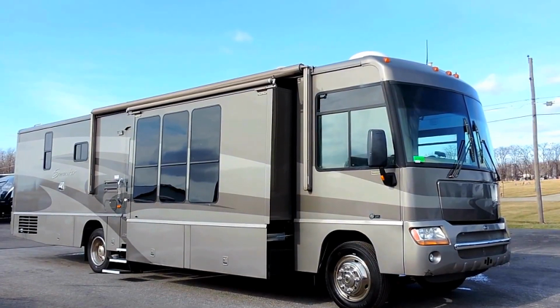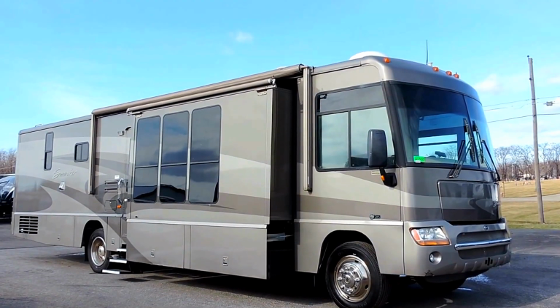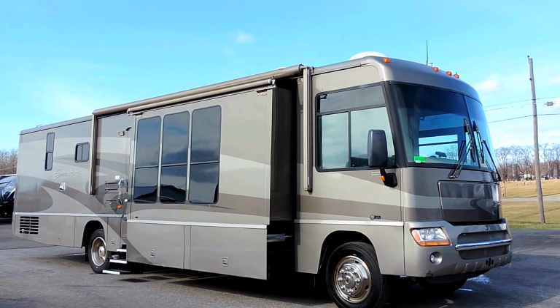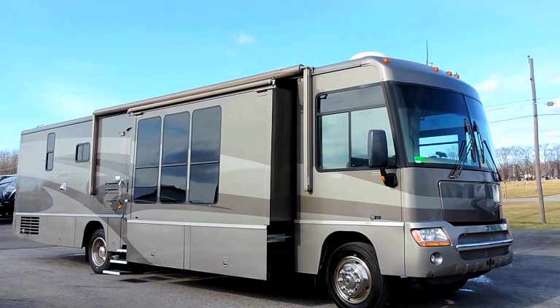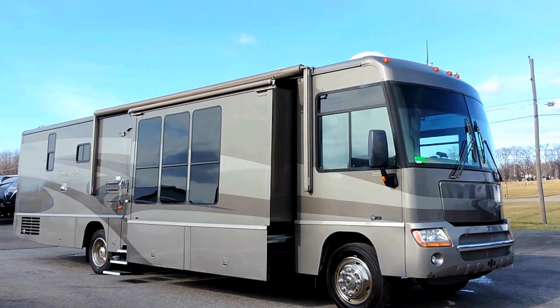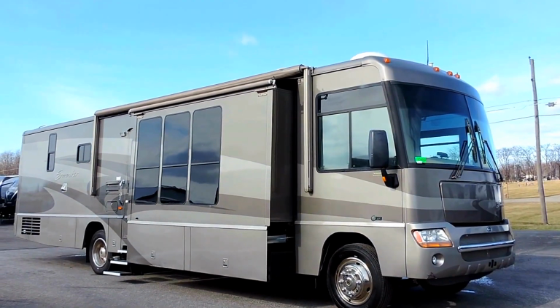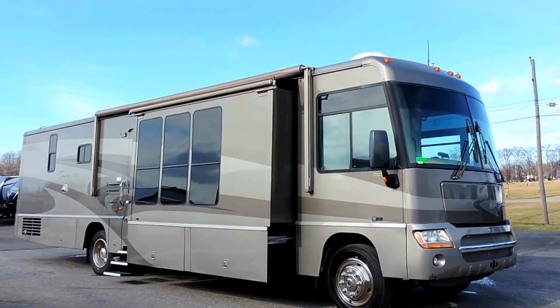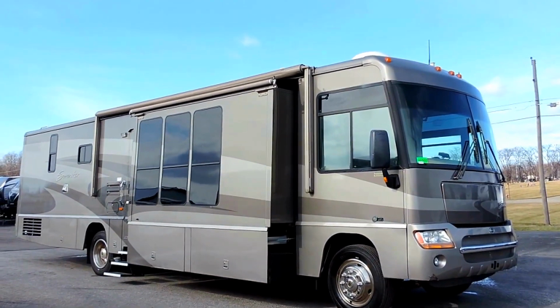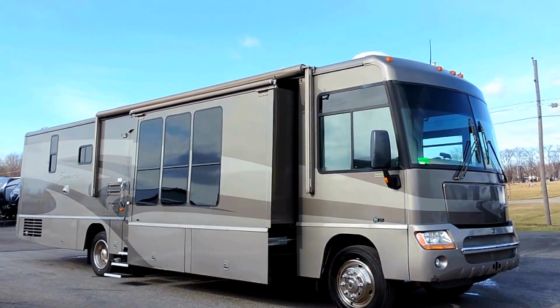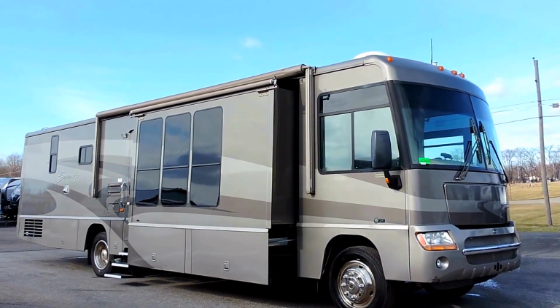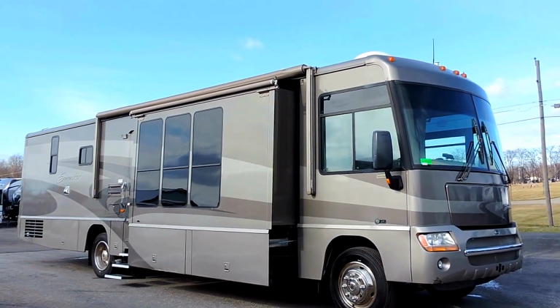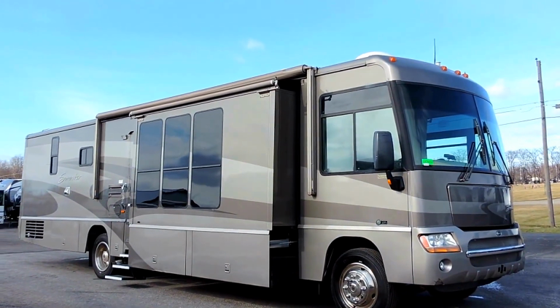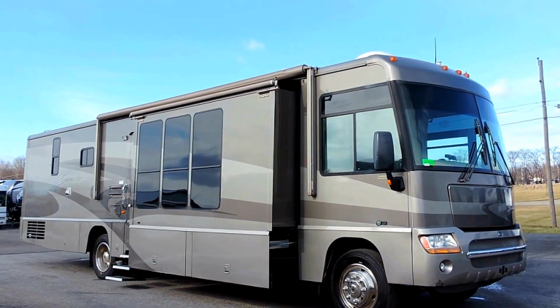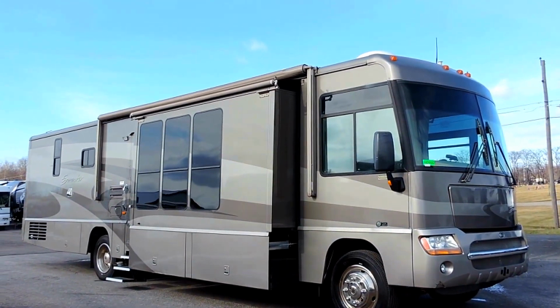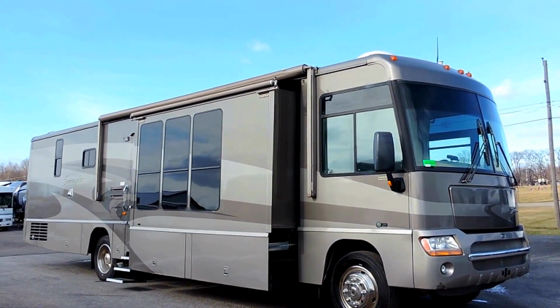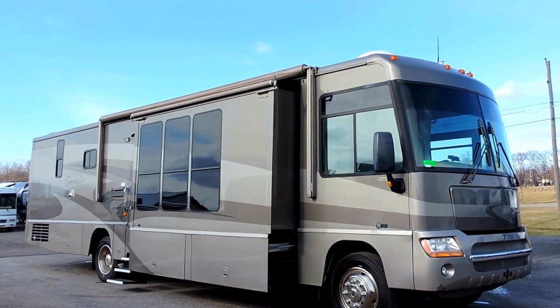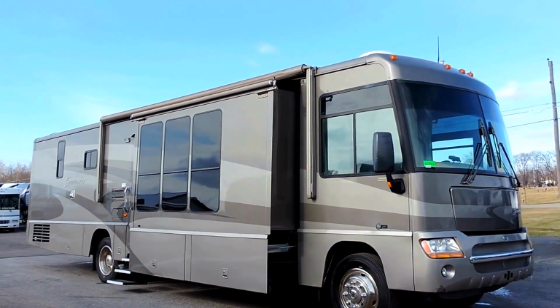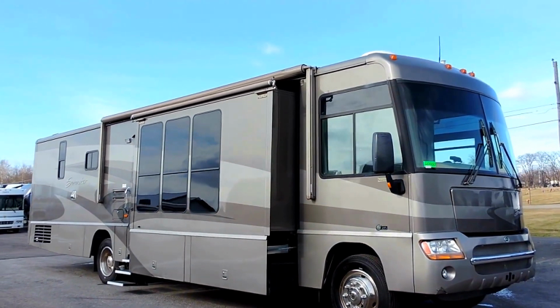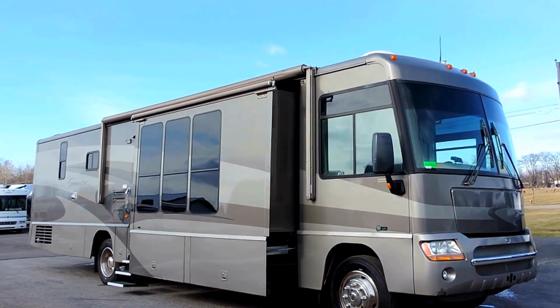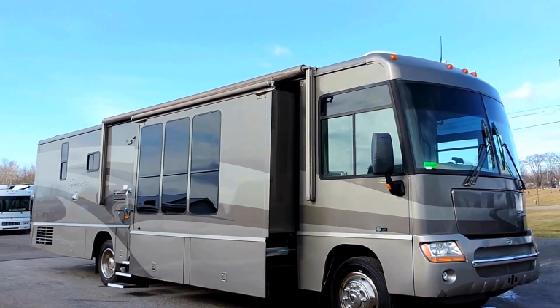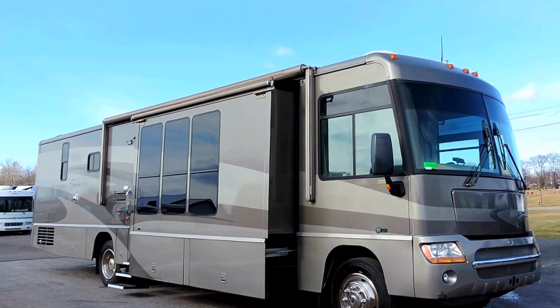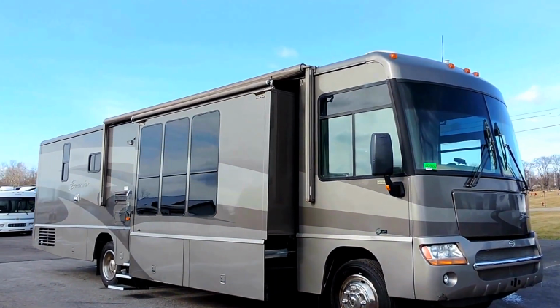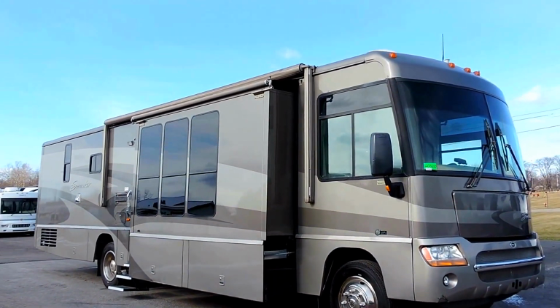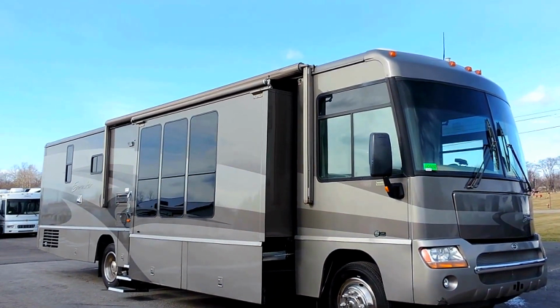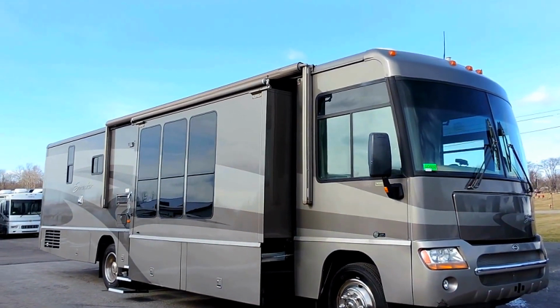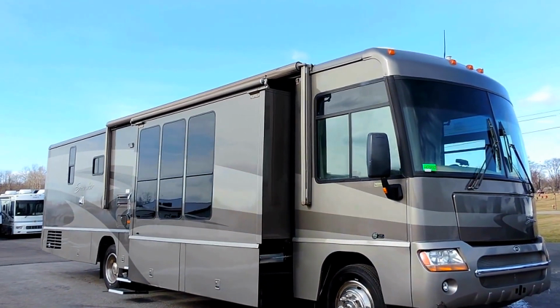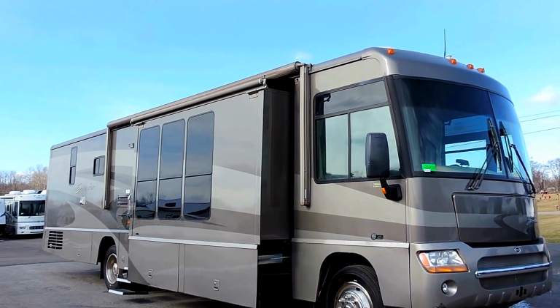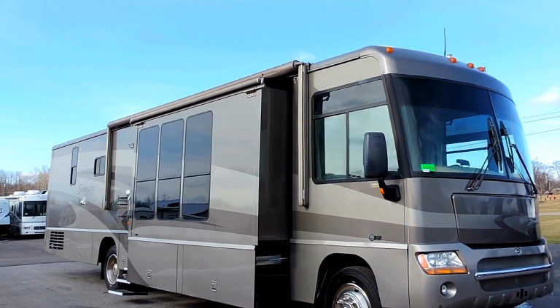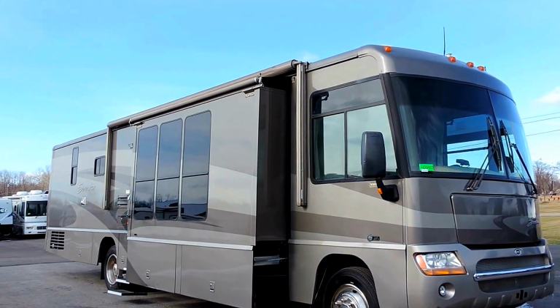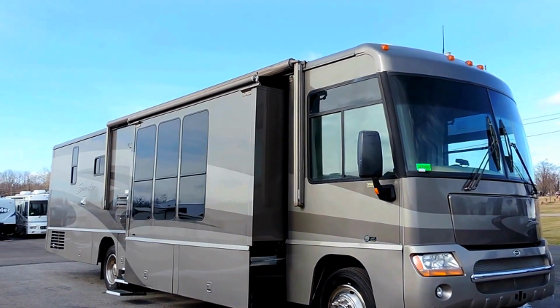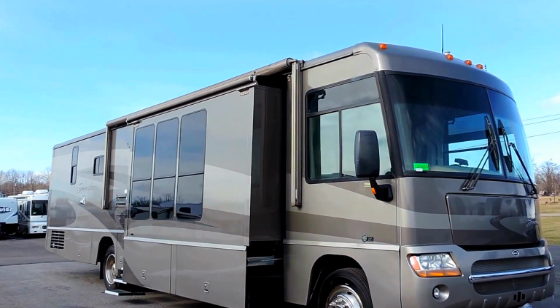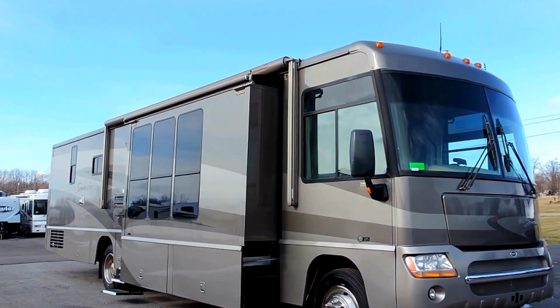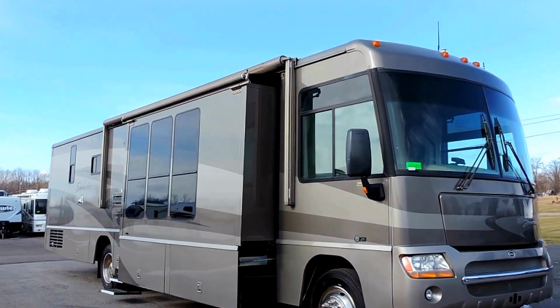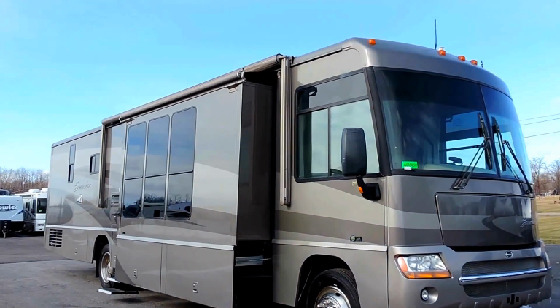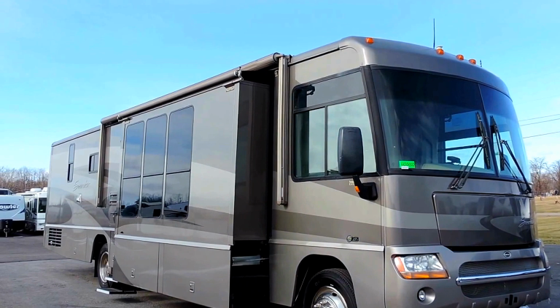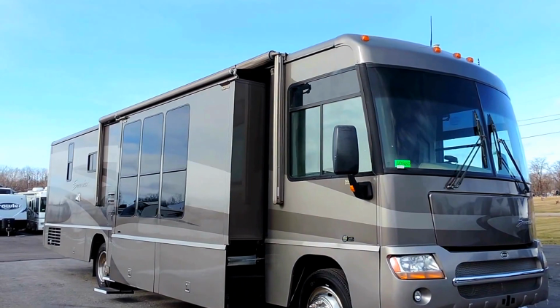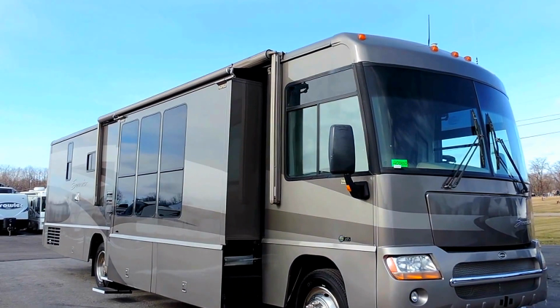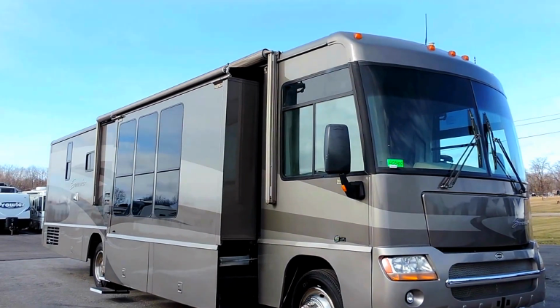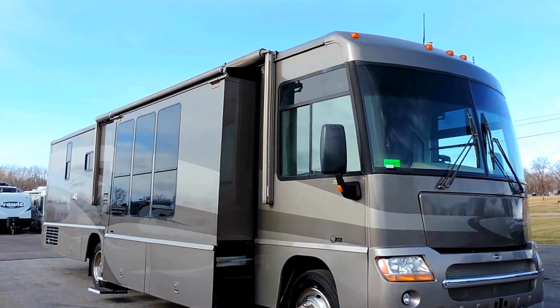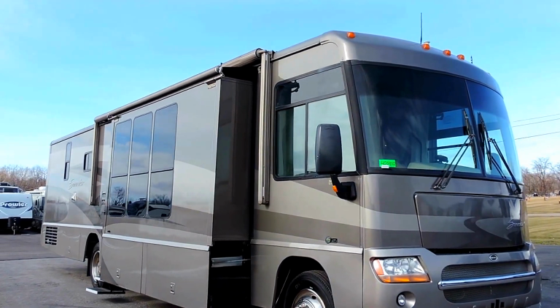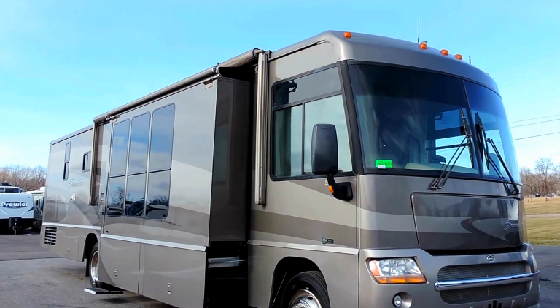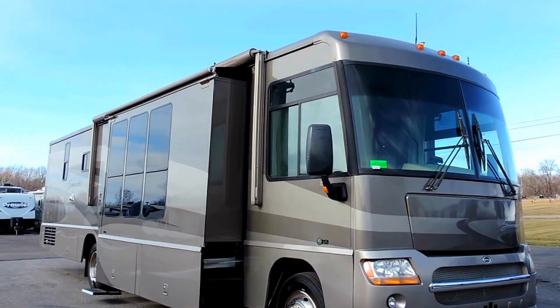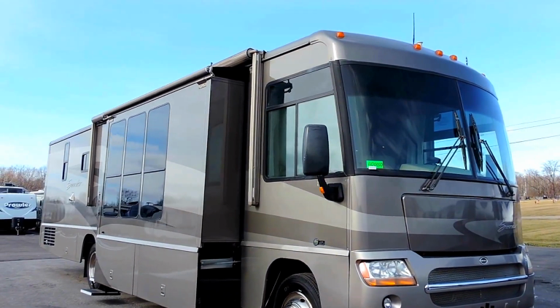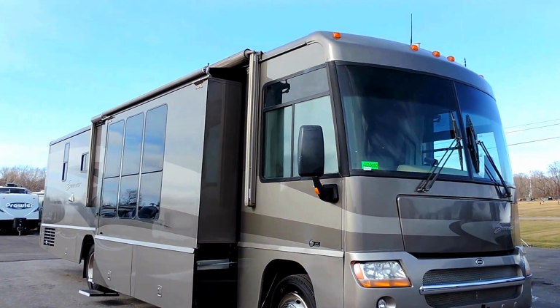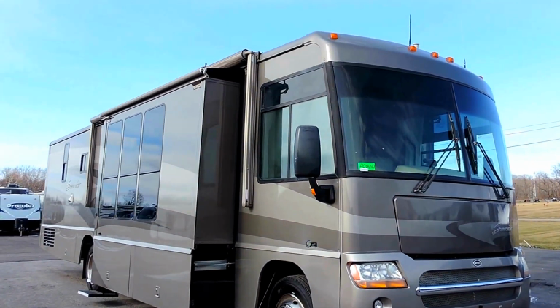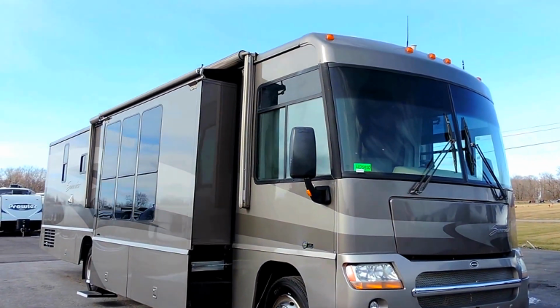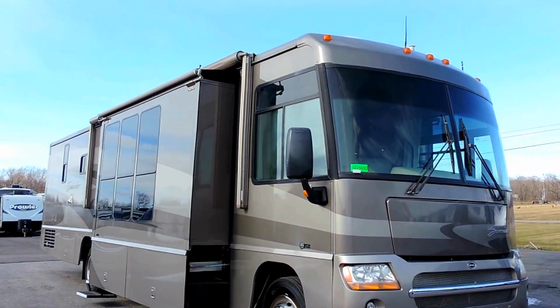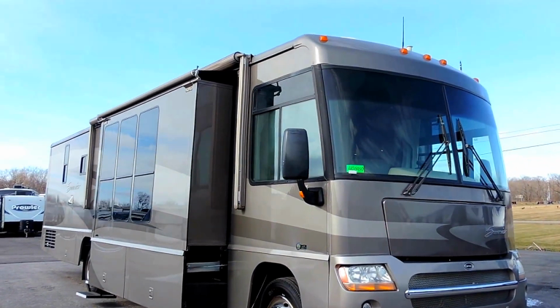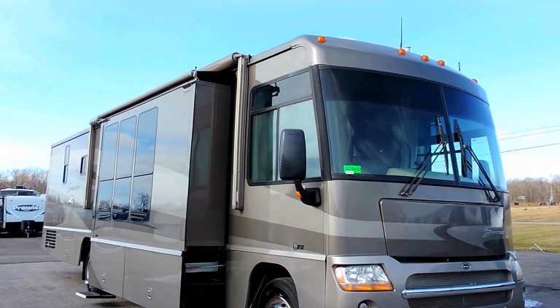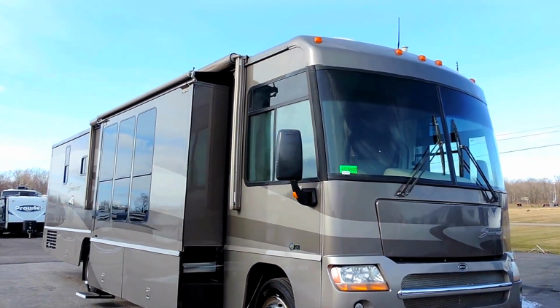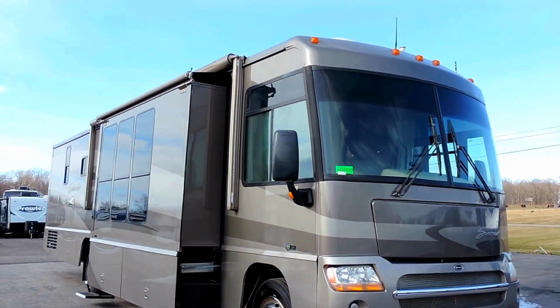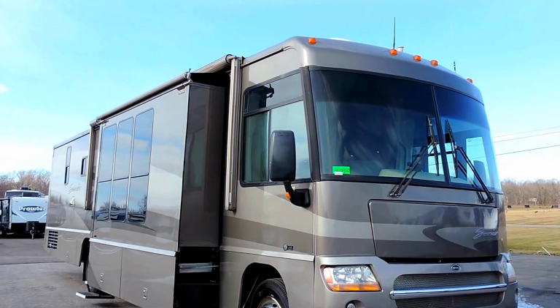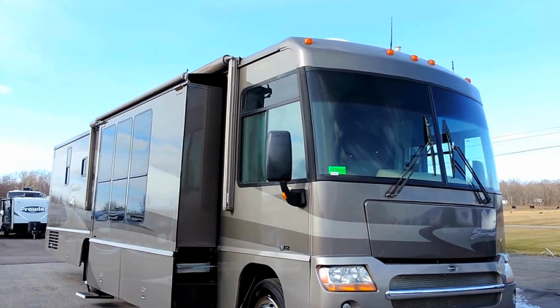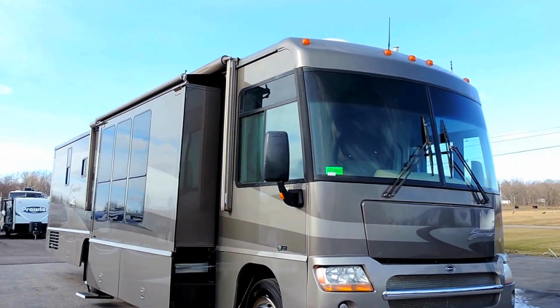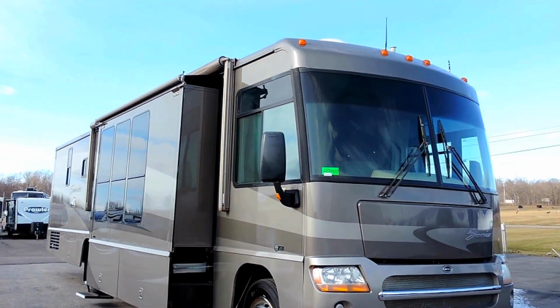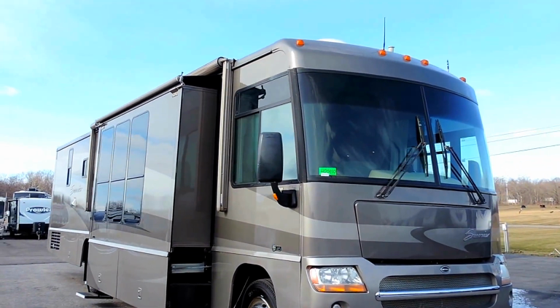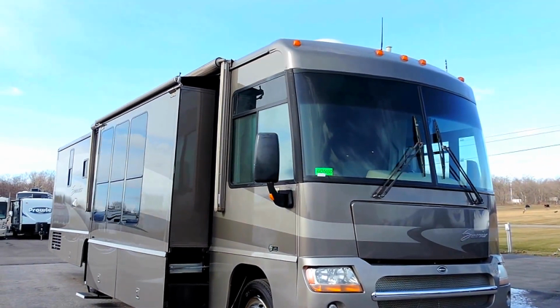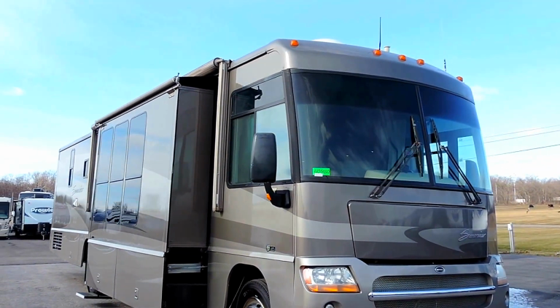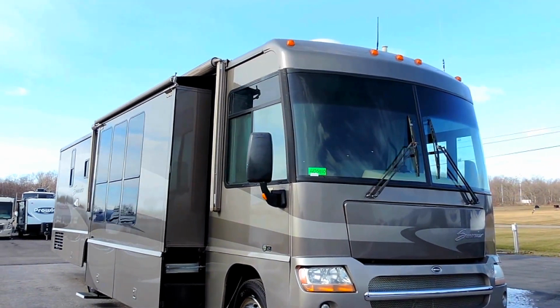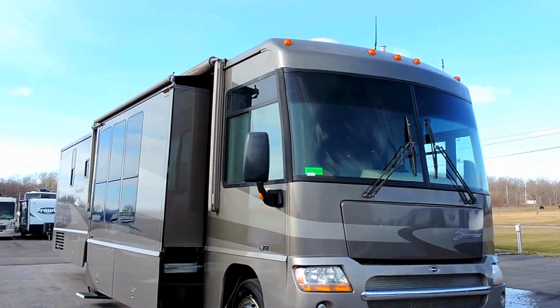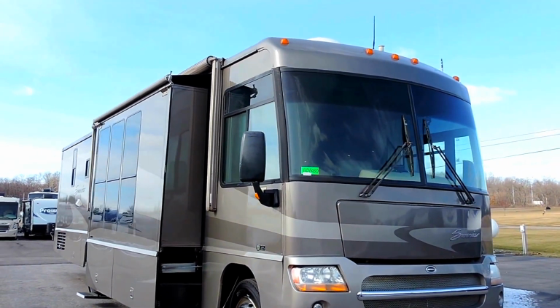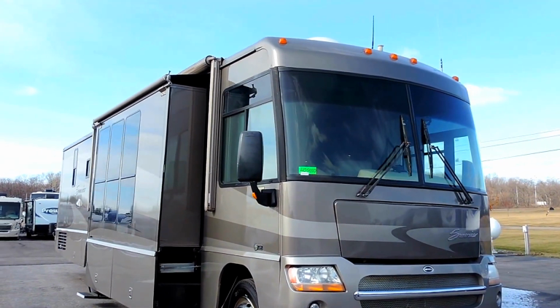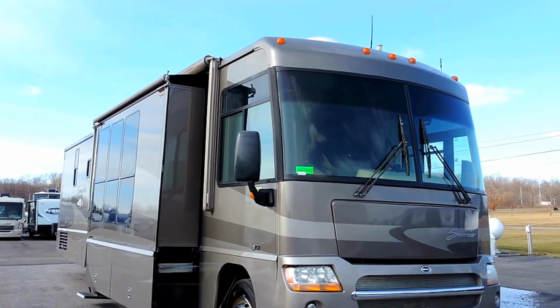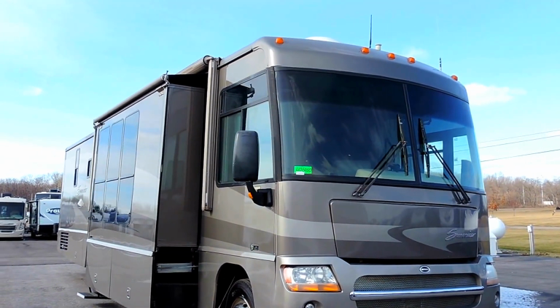Welcome to Zoomers RV. Today we just got in a beautiful 2005 Itasca Suncruiser 38J.